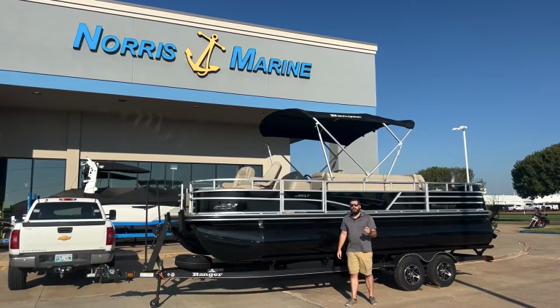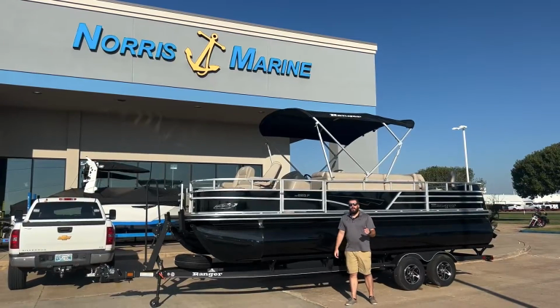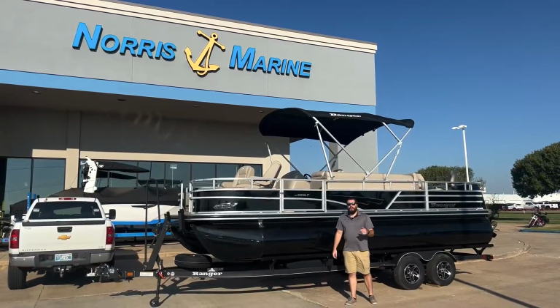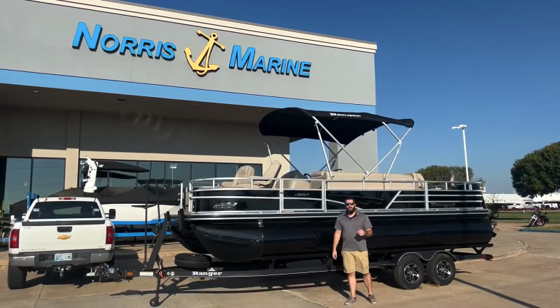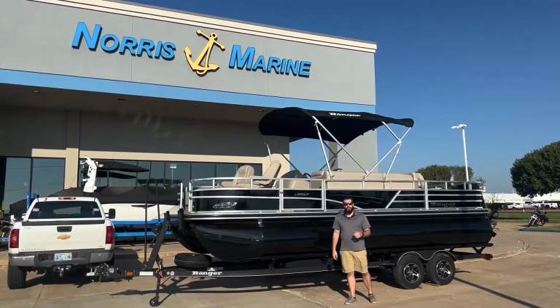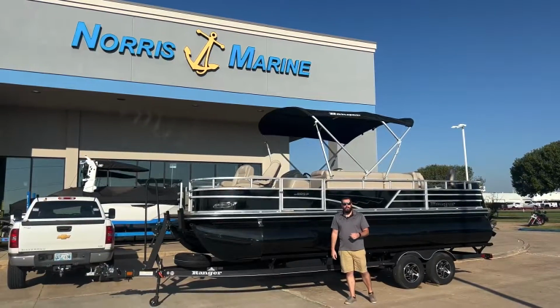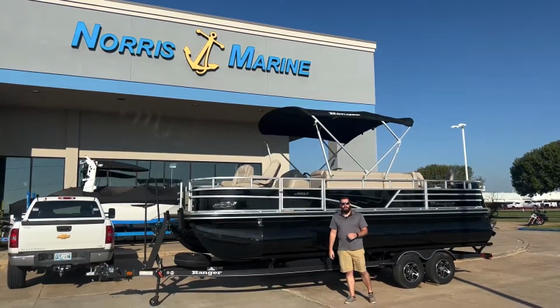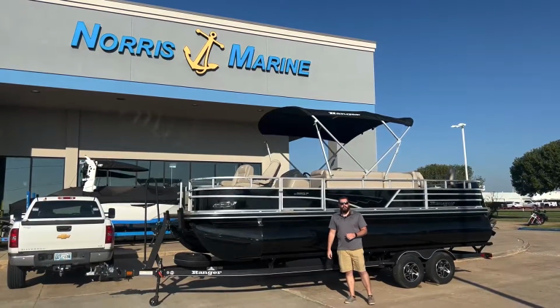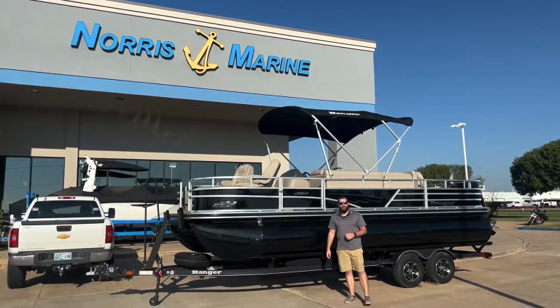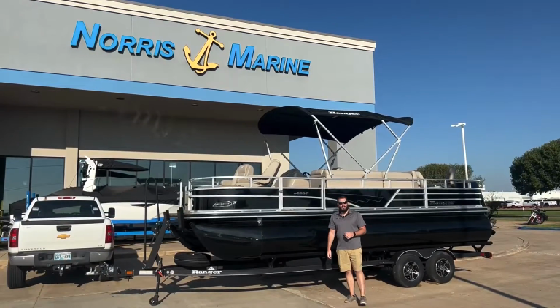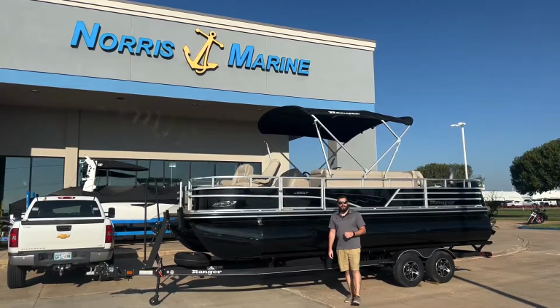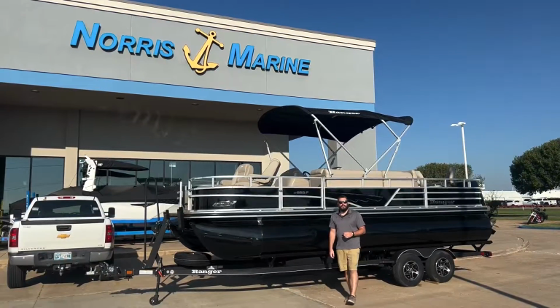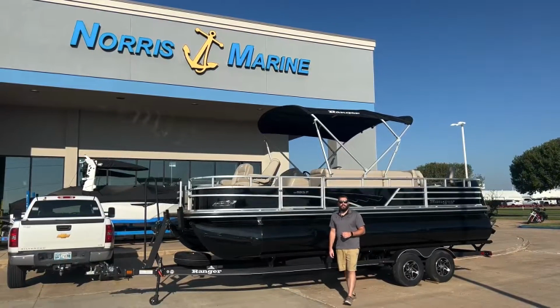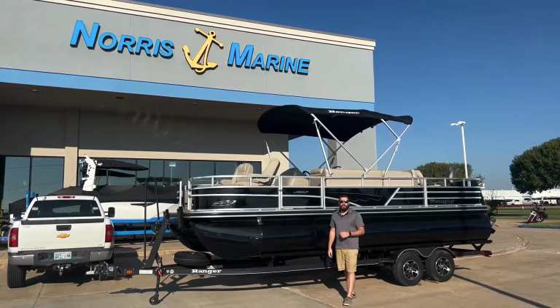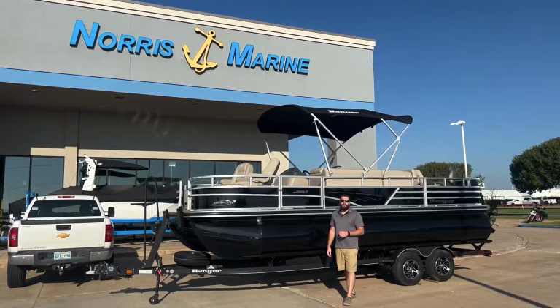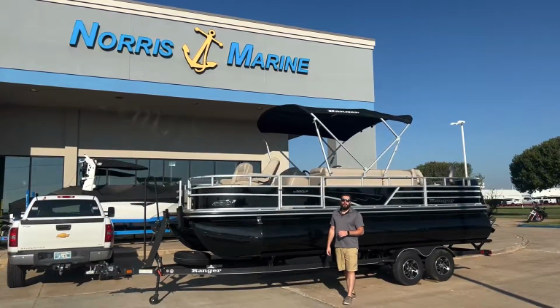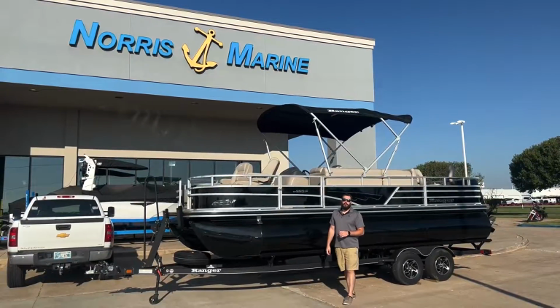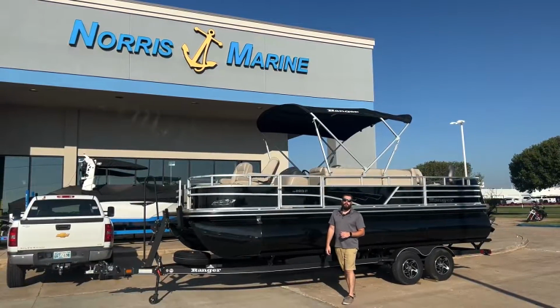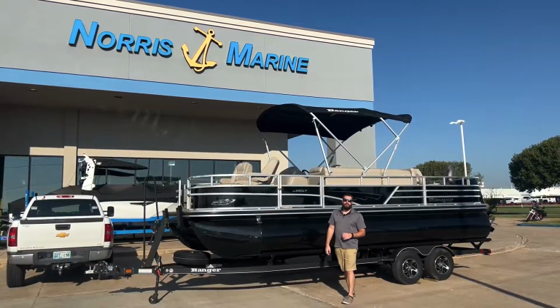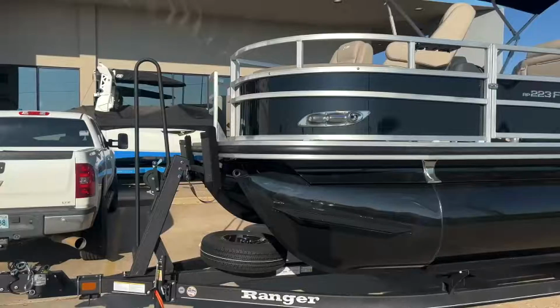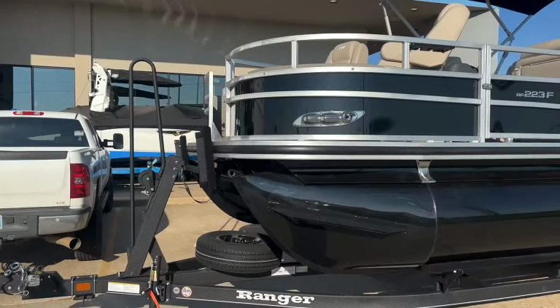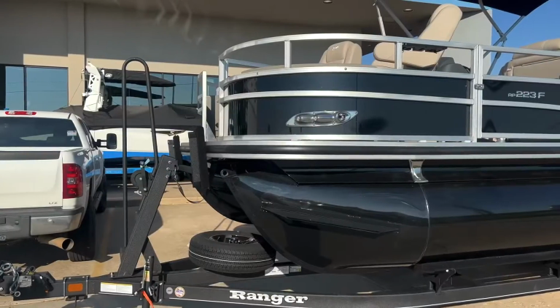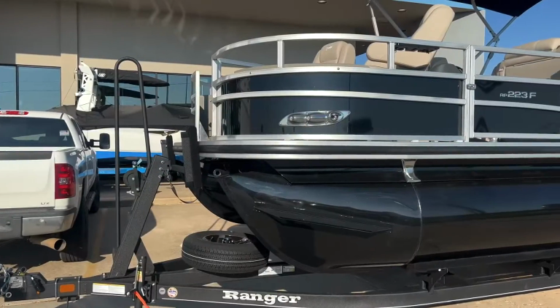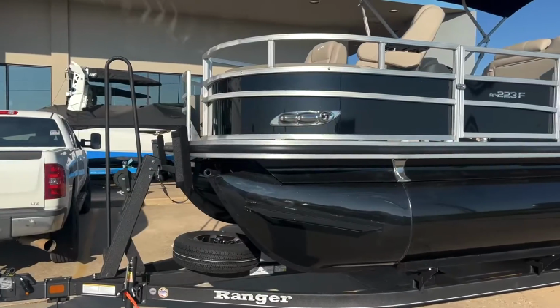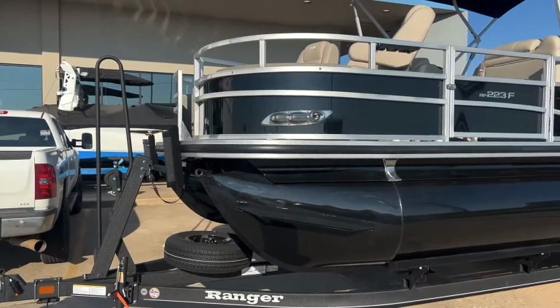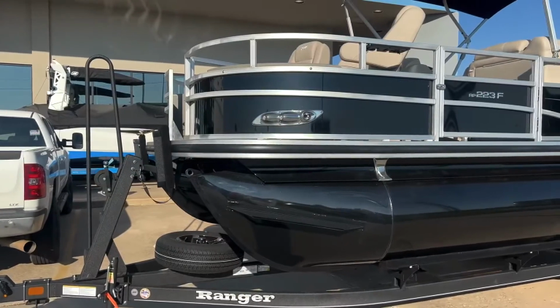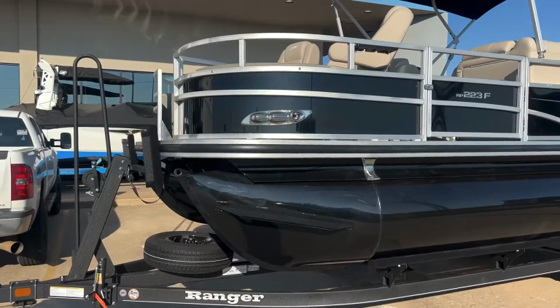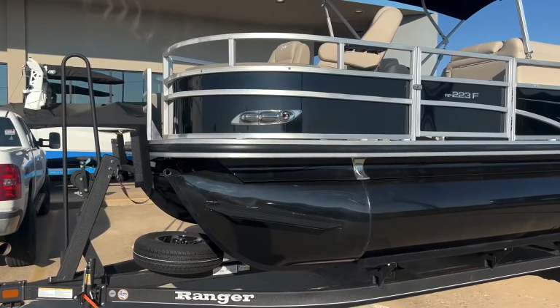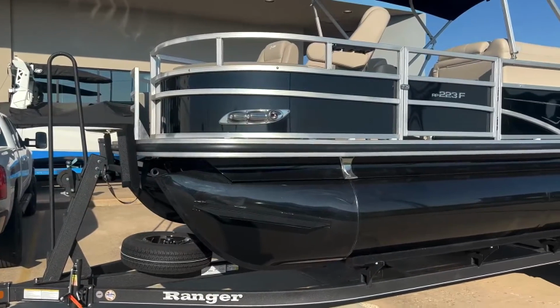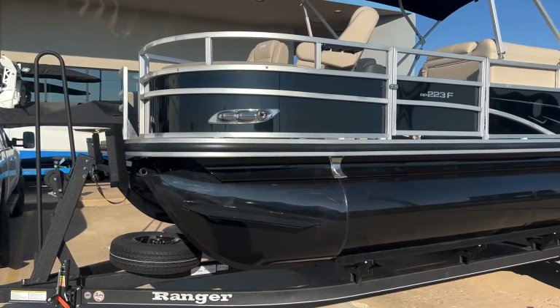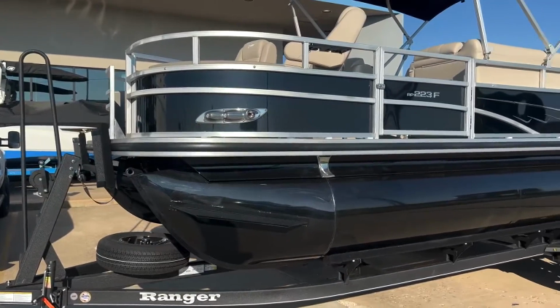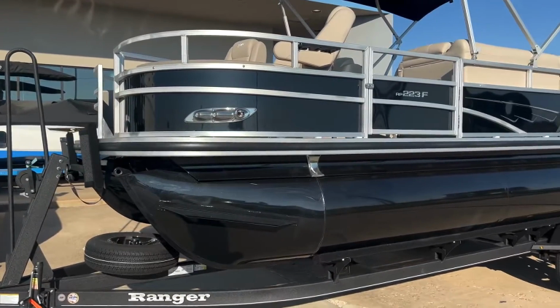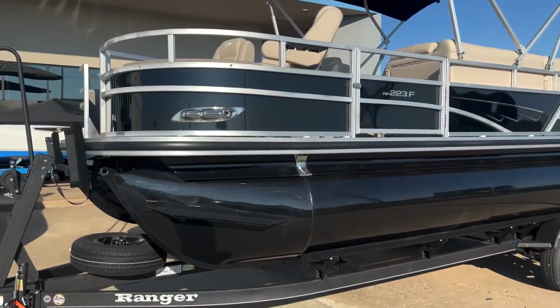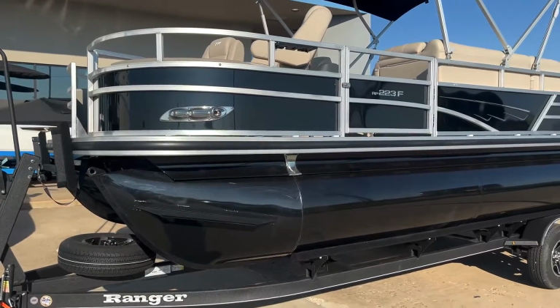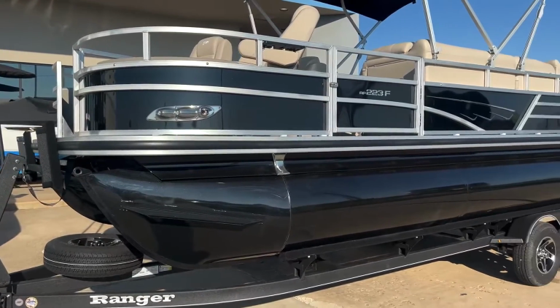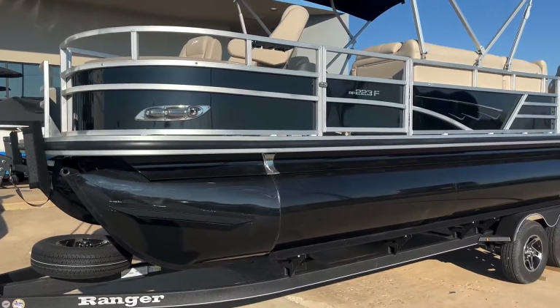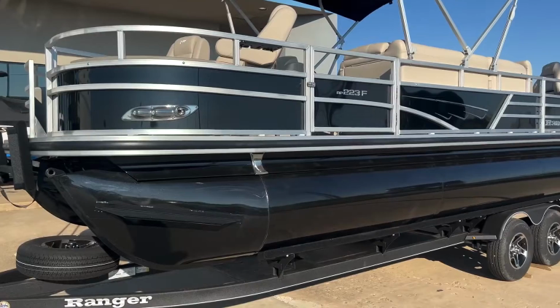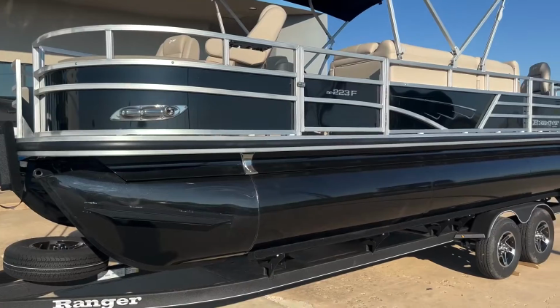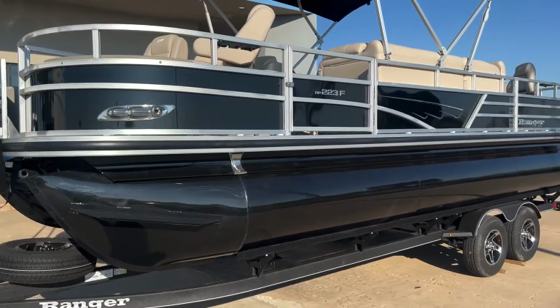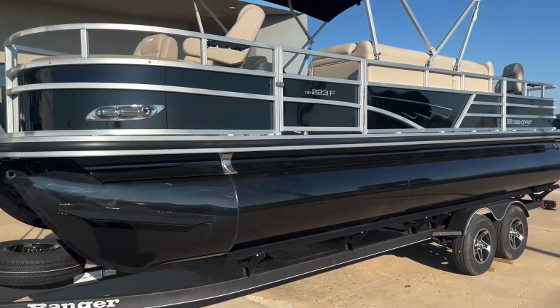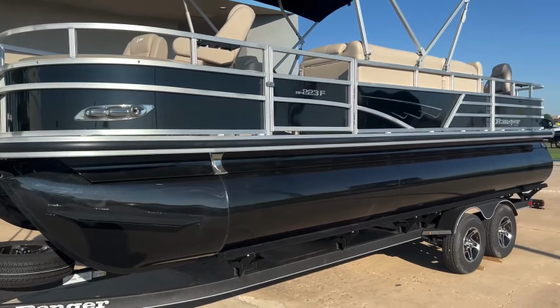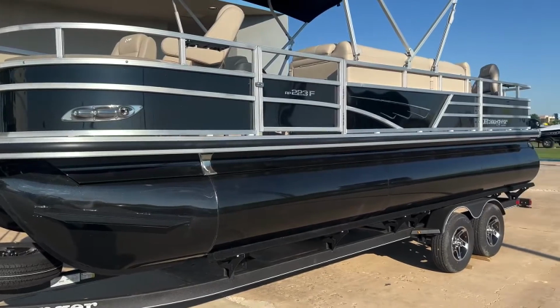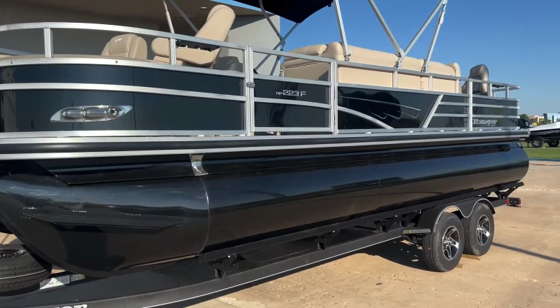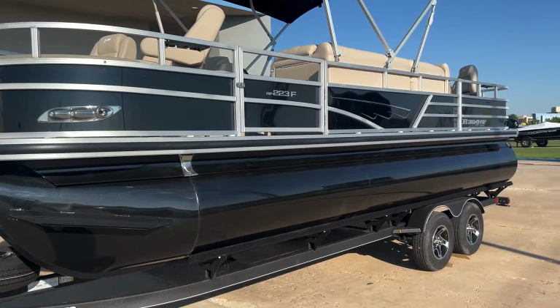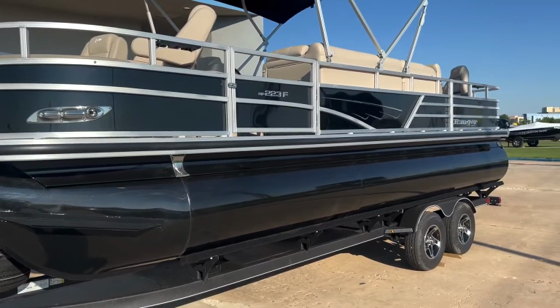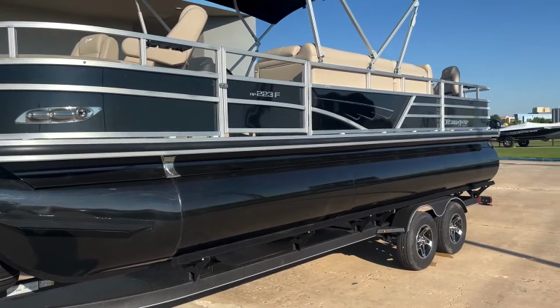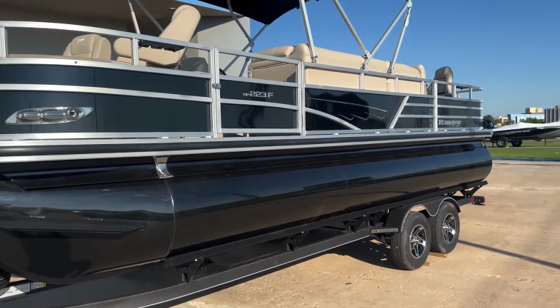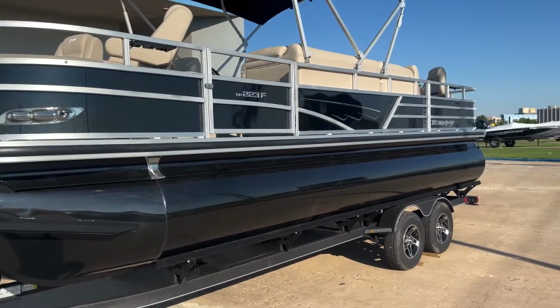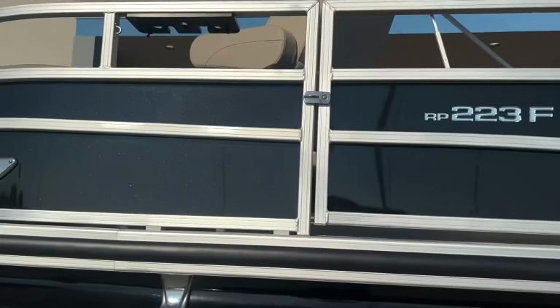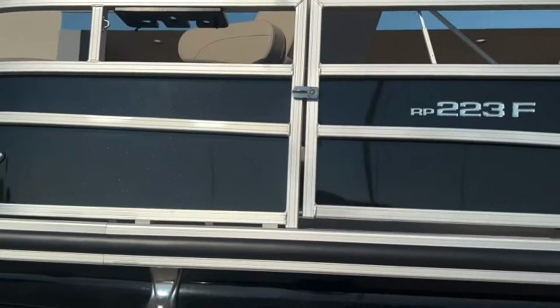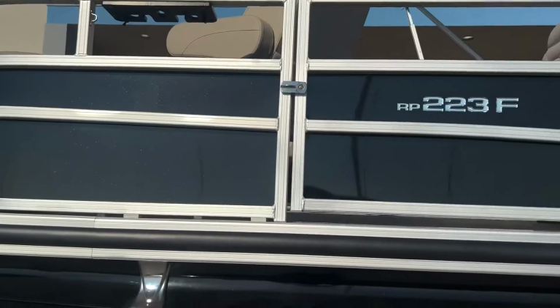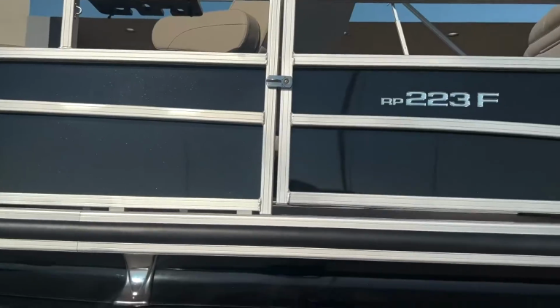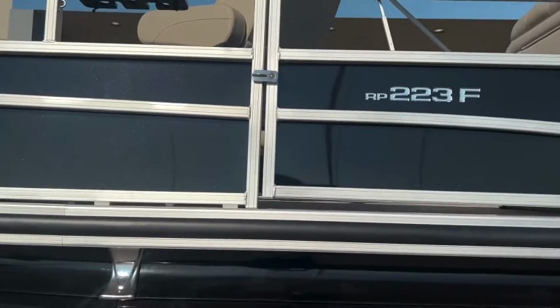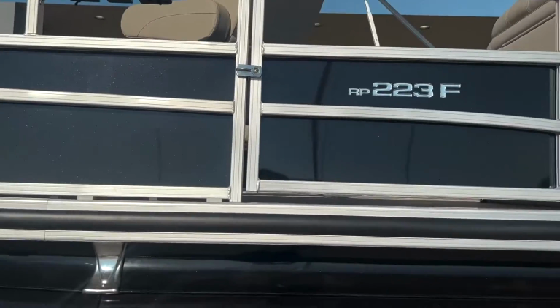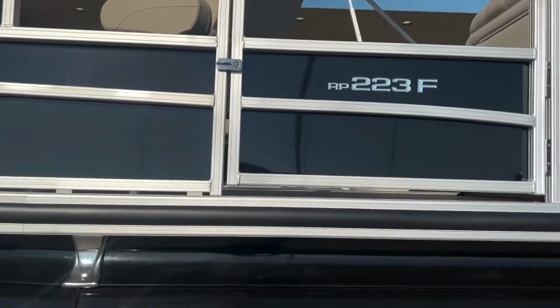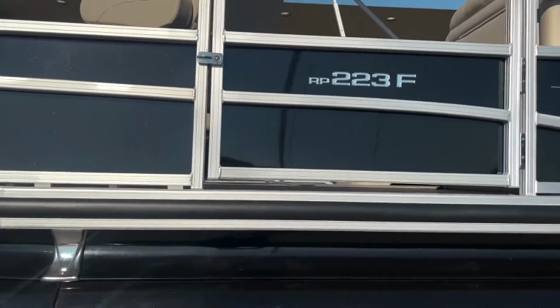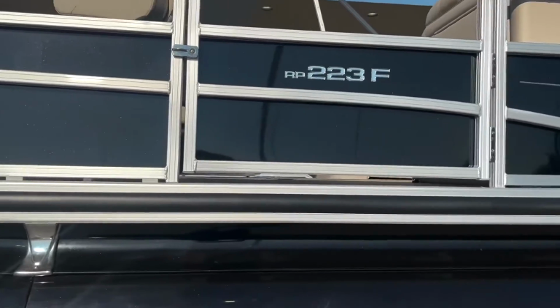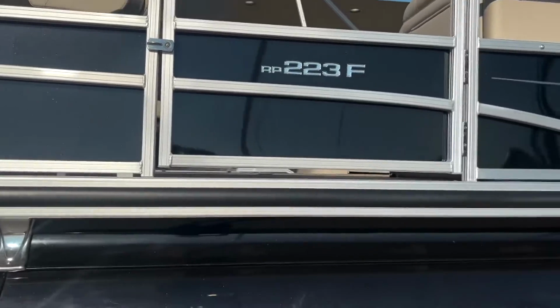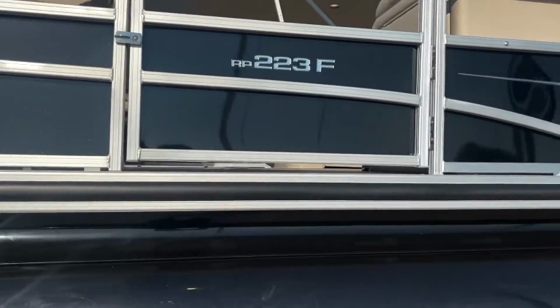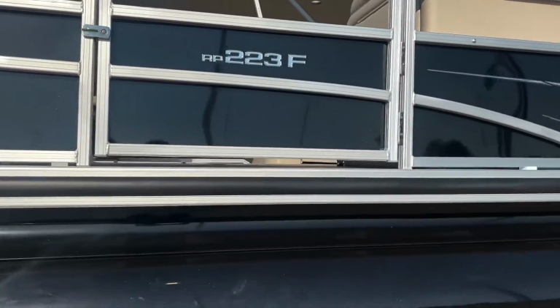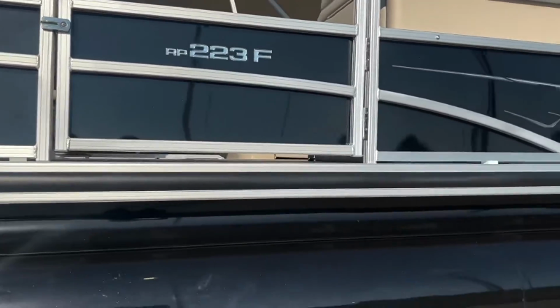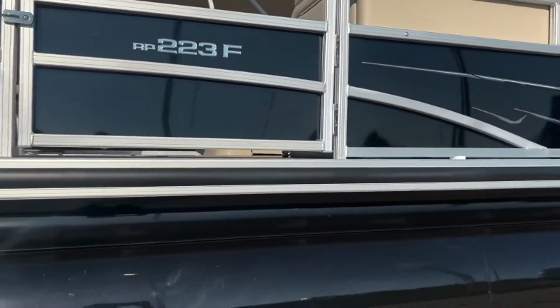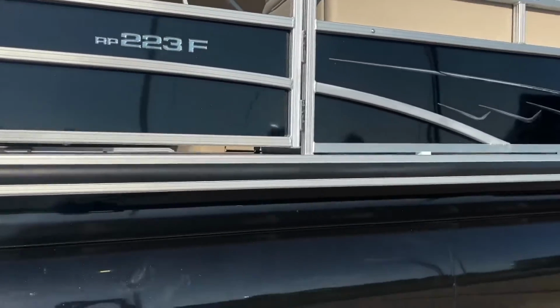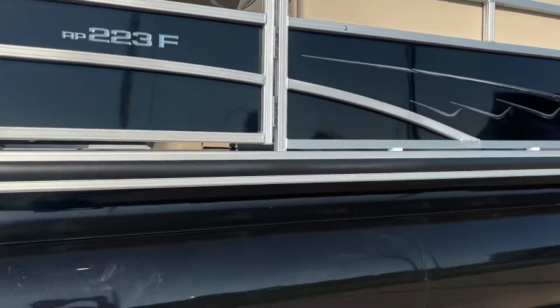Hey, good morning everybody, this is Blake here at Norris Marine. Today we are going to be looking over the 2024 Ranger 223F. Let's go ahead and hop inside.